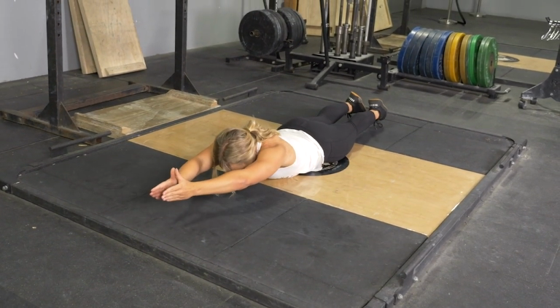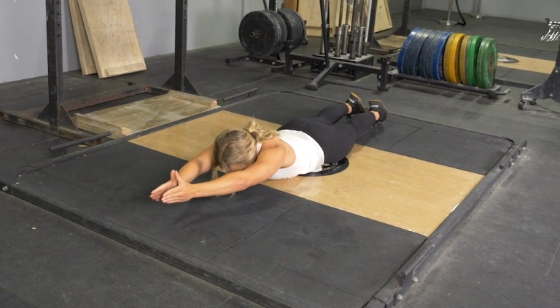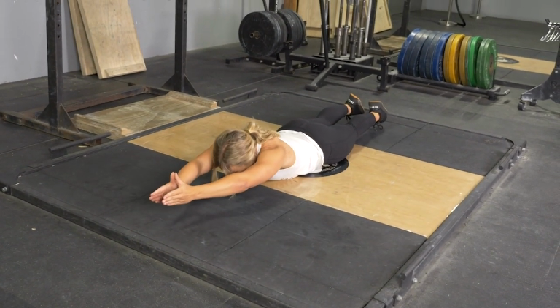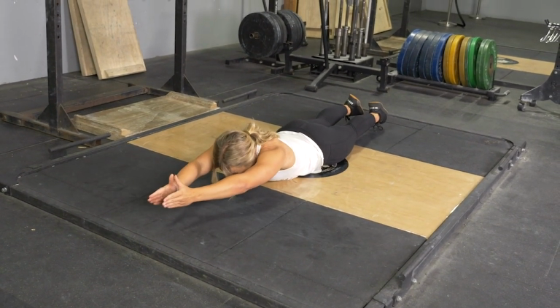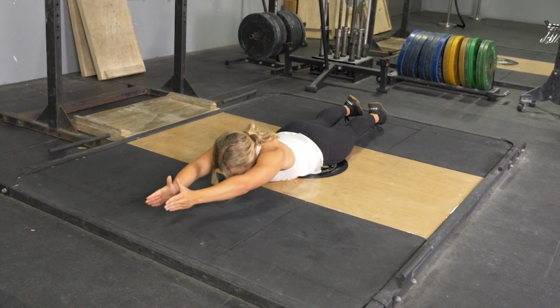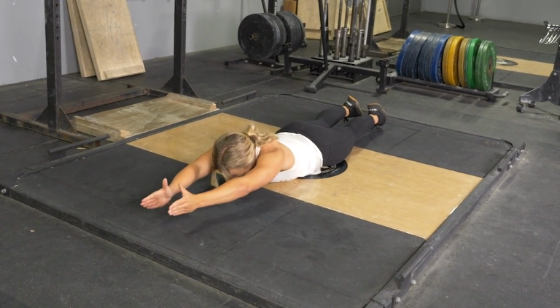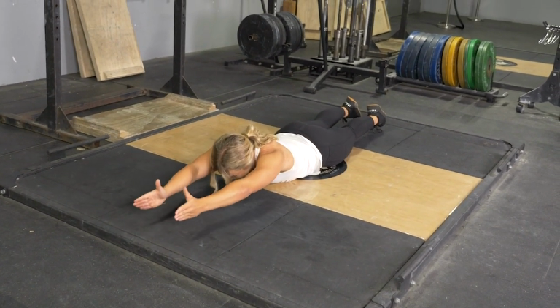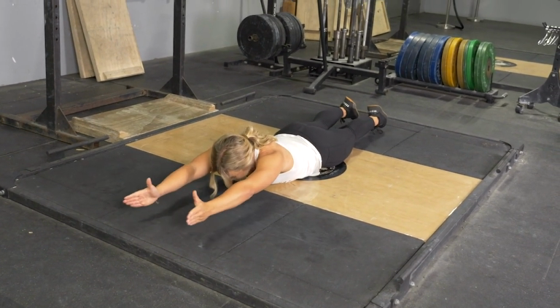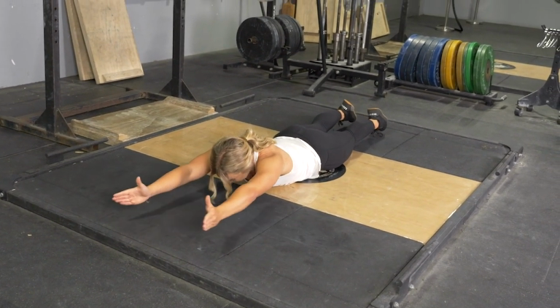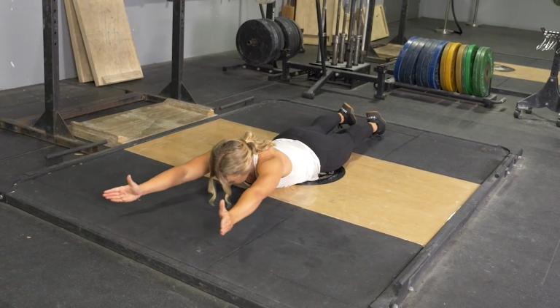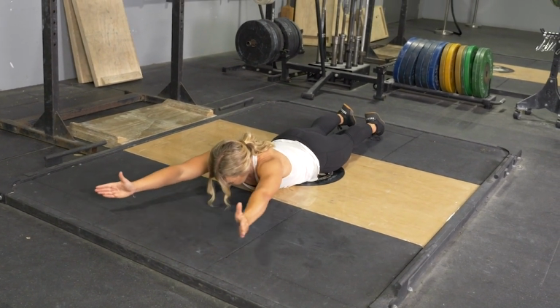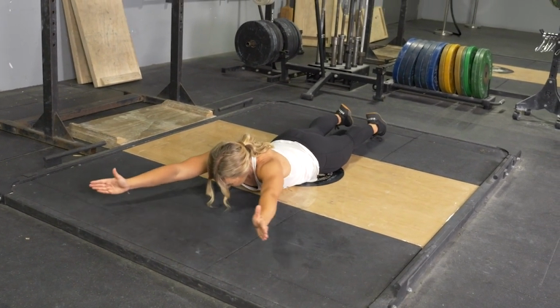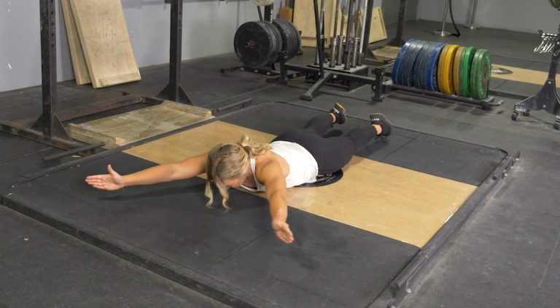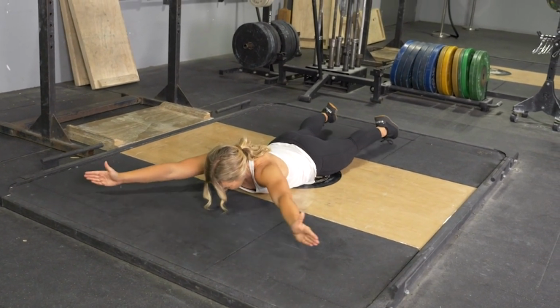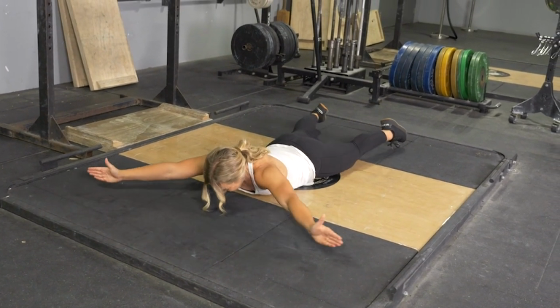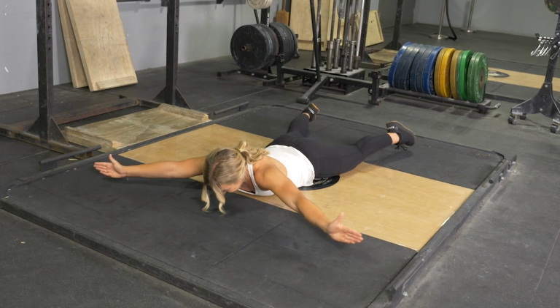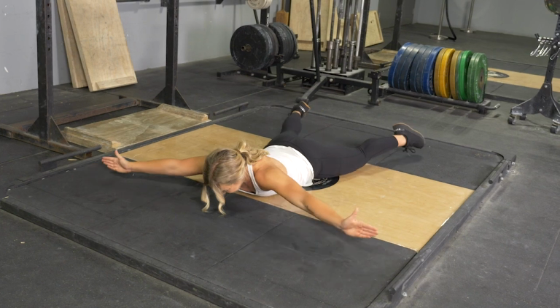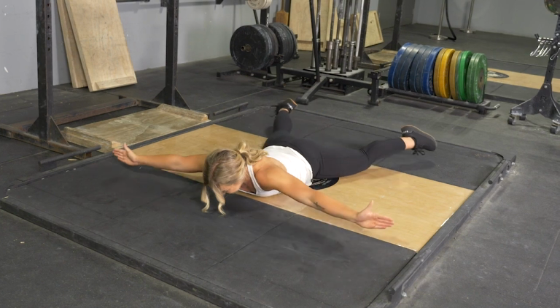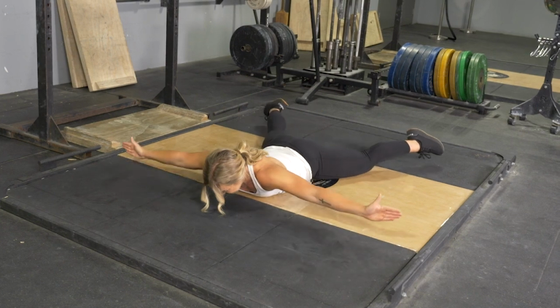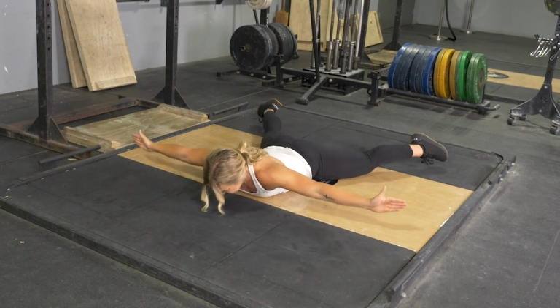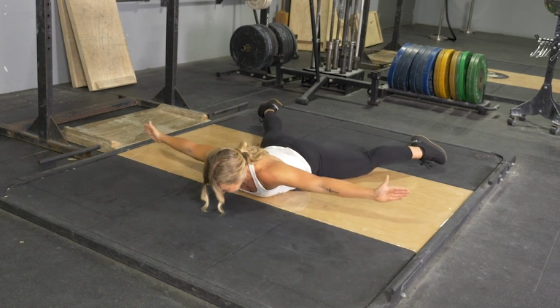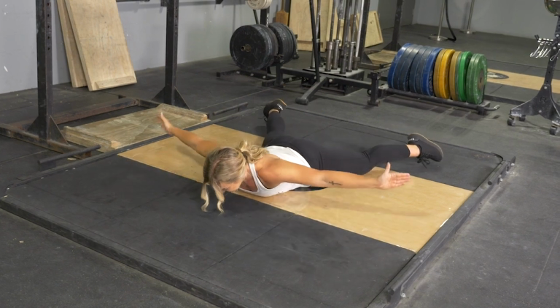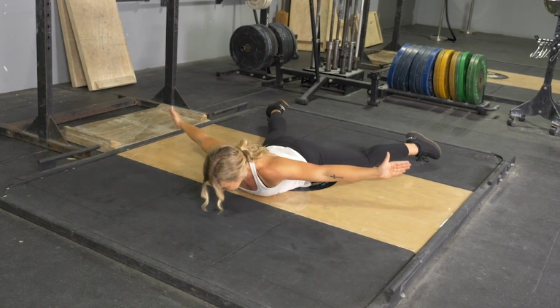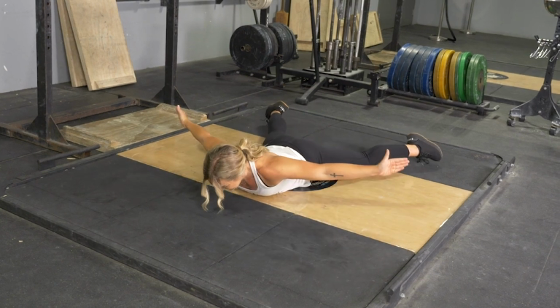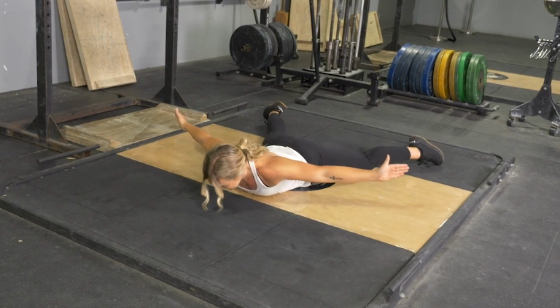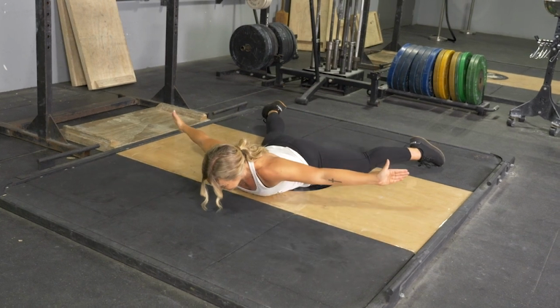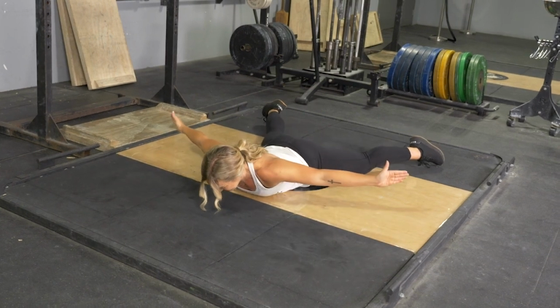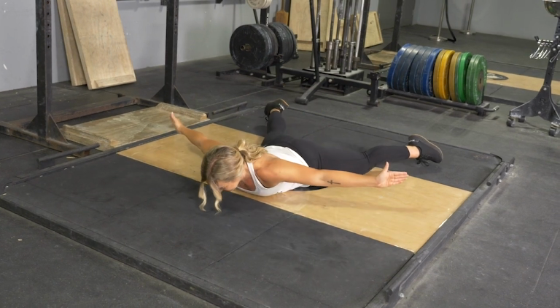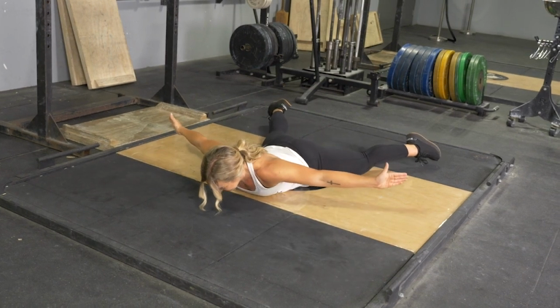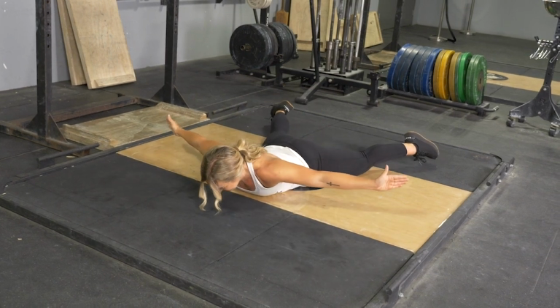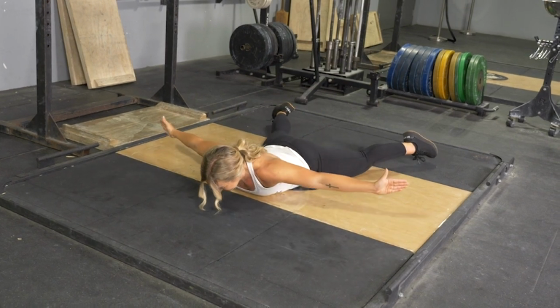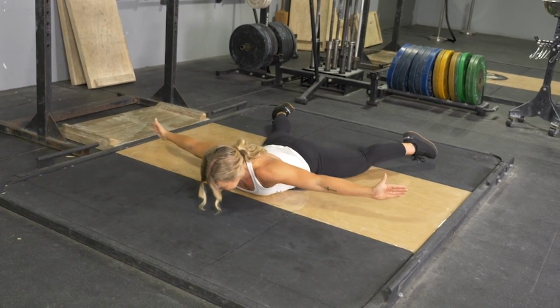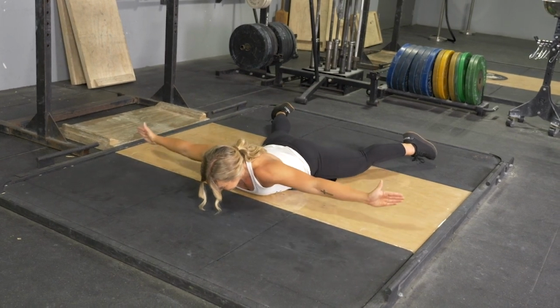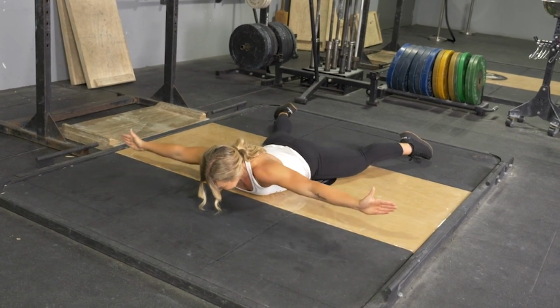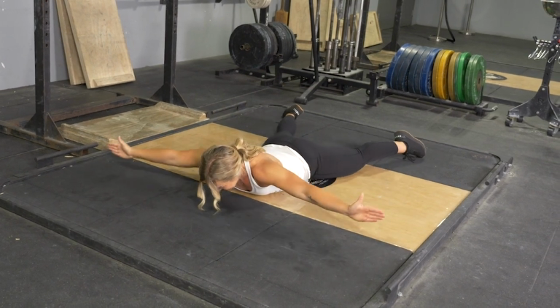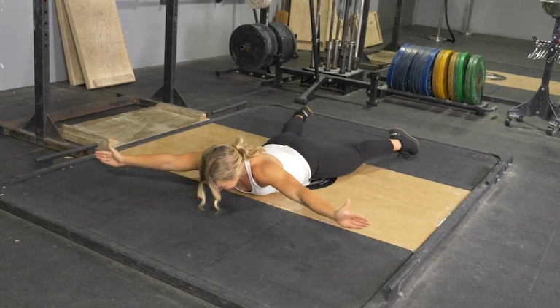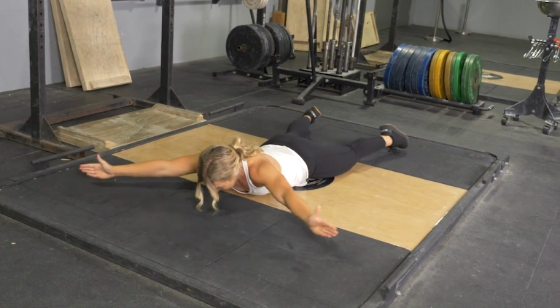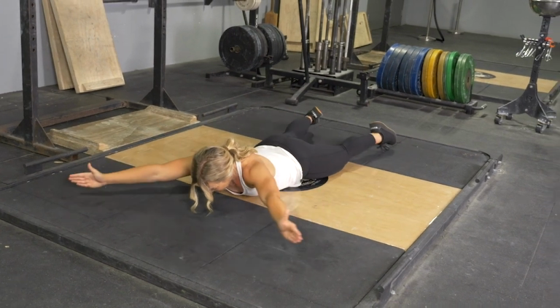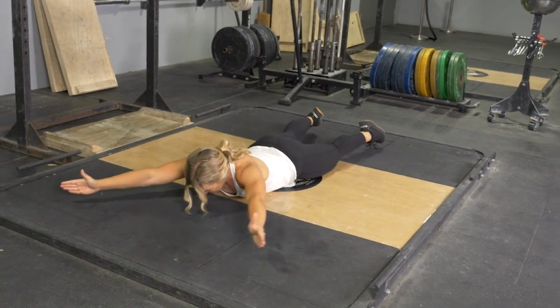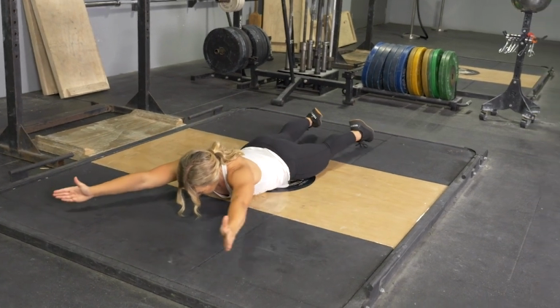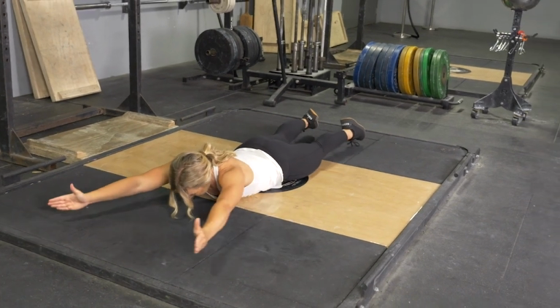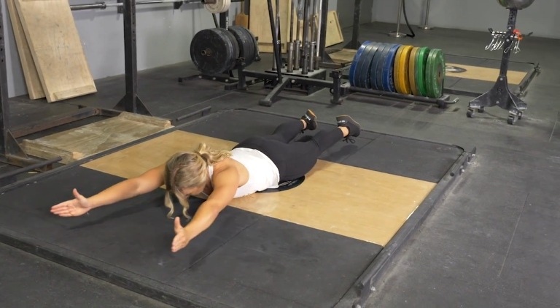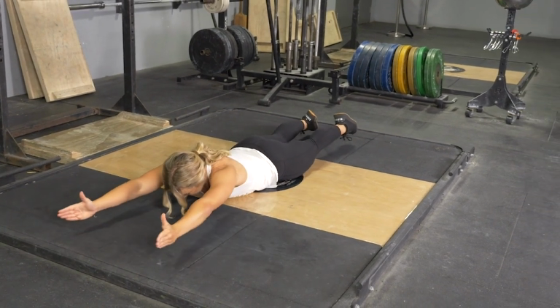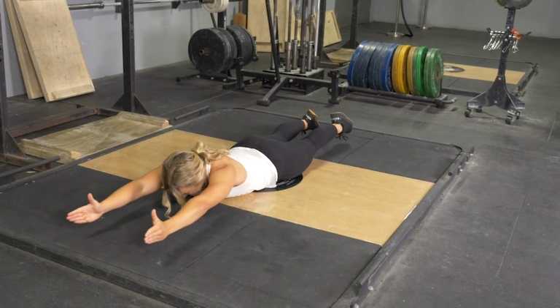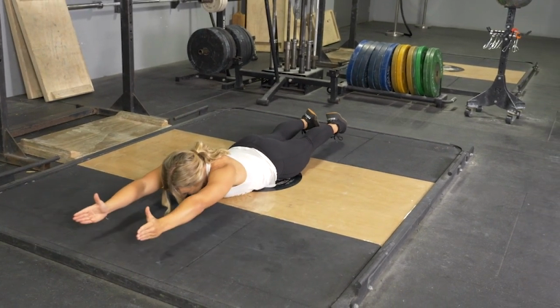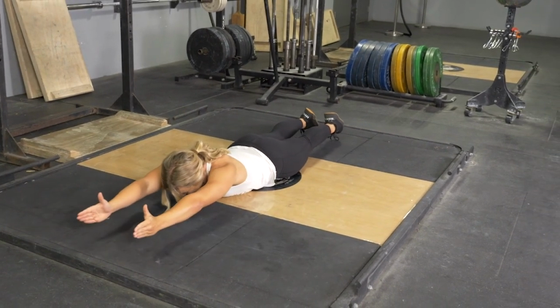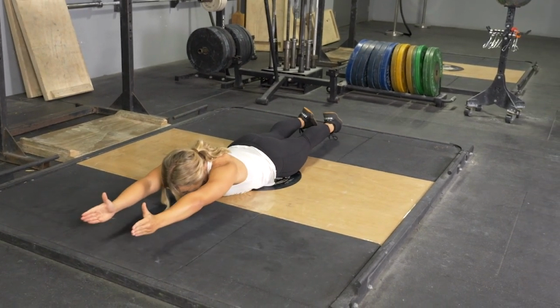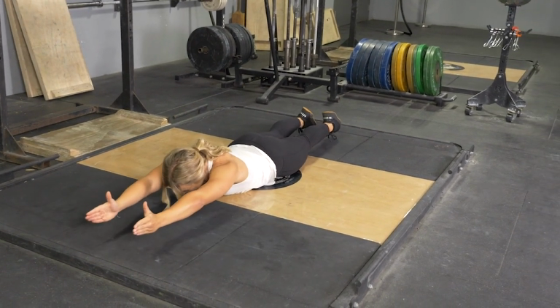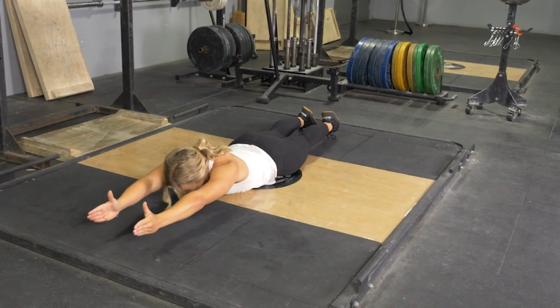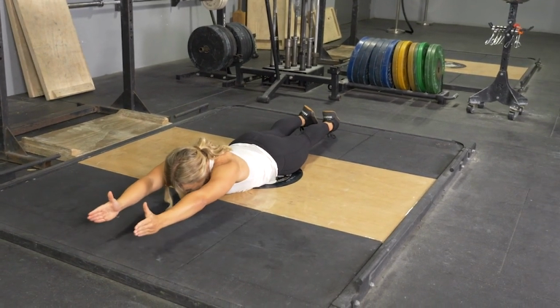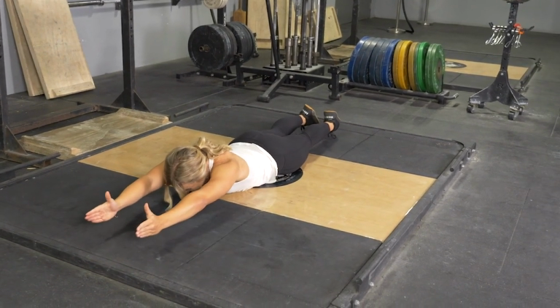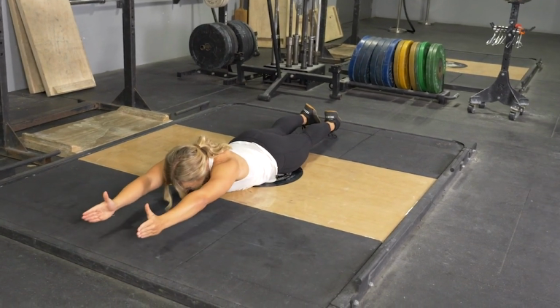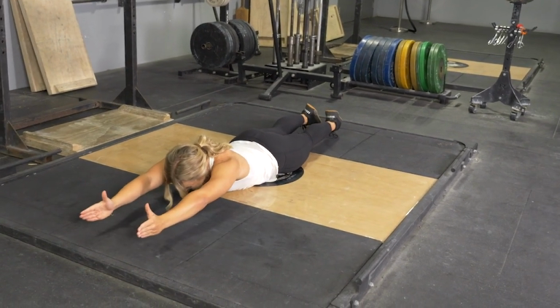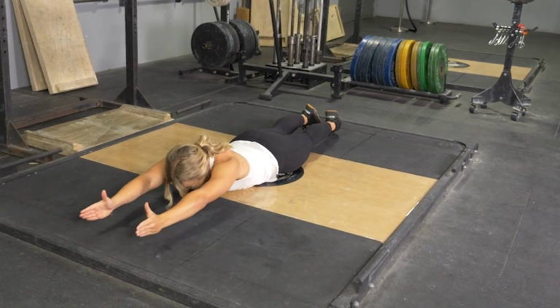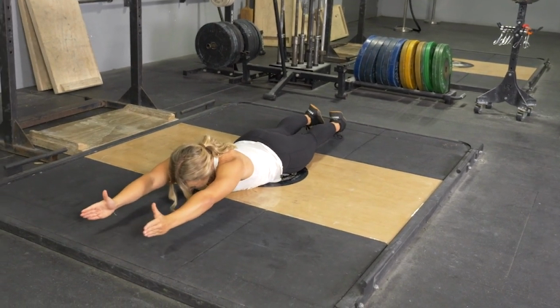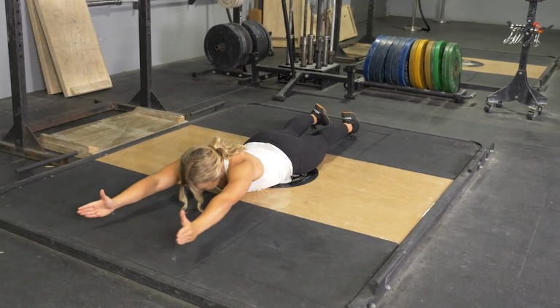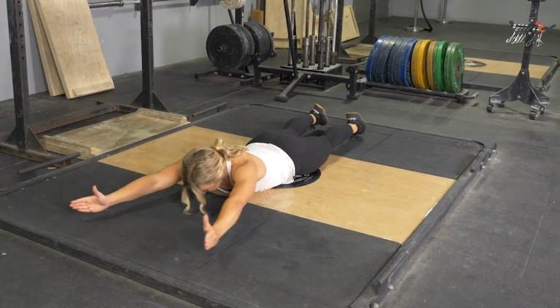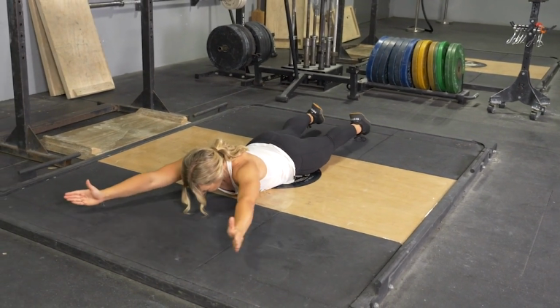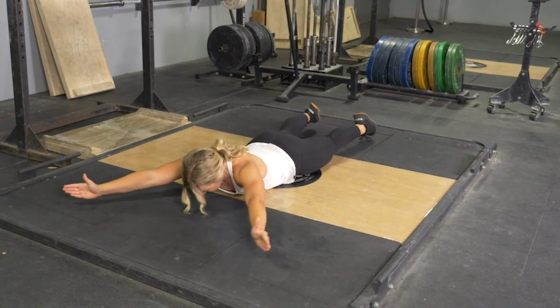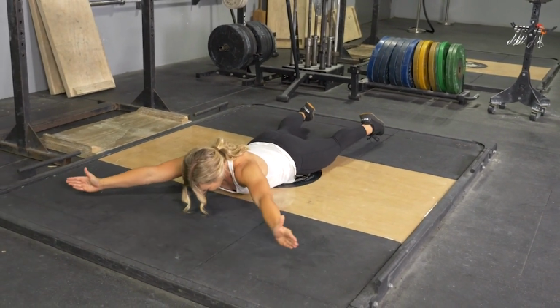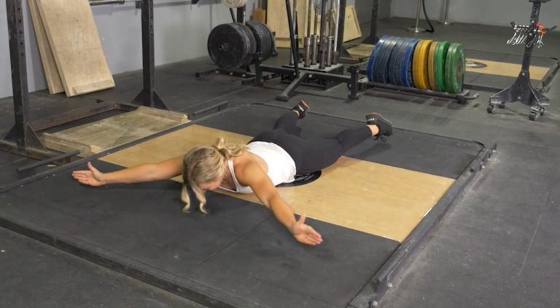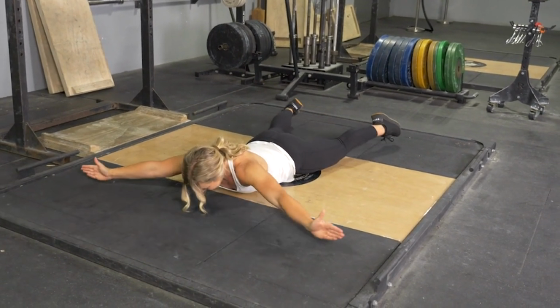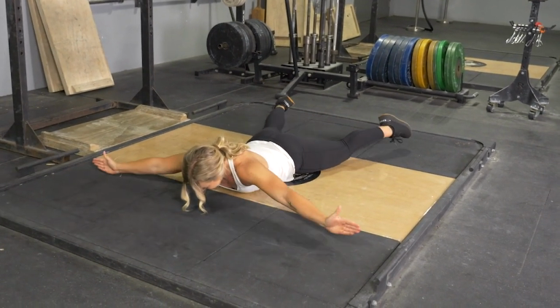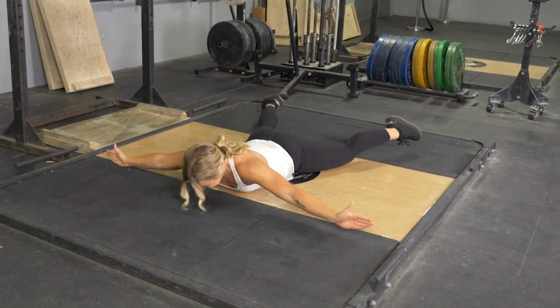Lift your hands, upper body, and feet off of the floor, as you do in the Superman exercise.